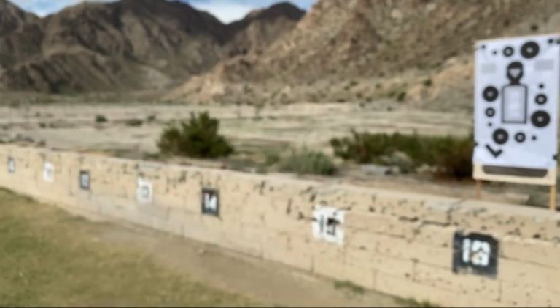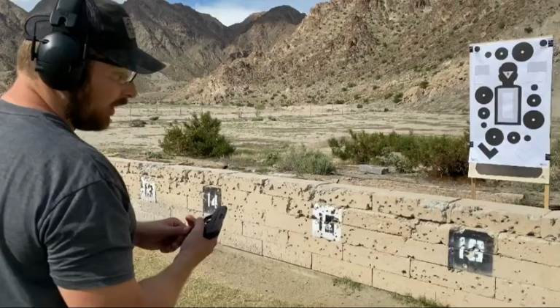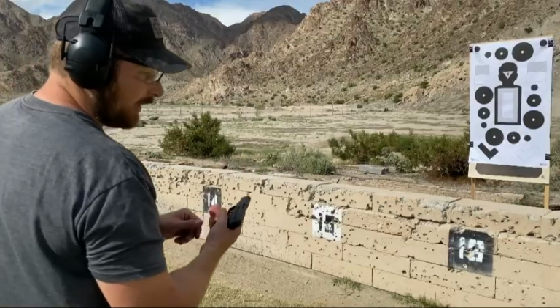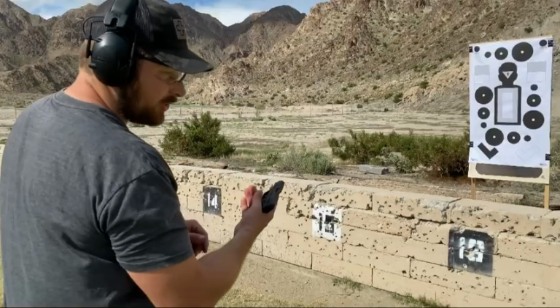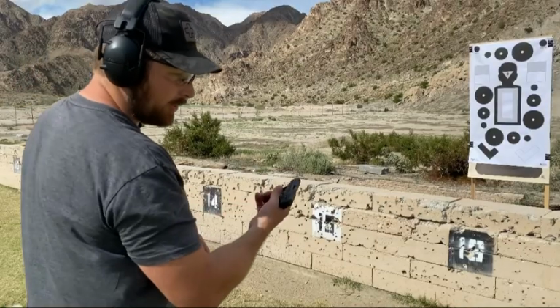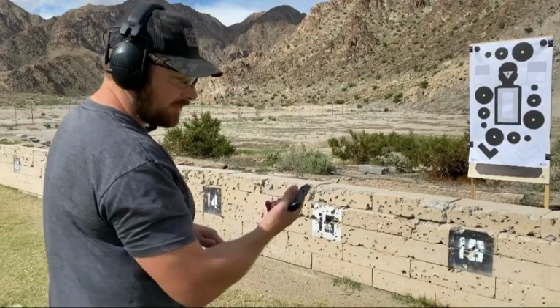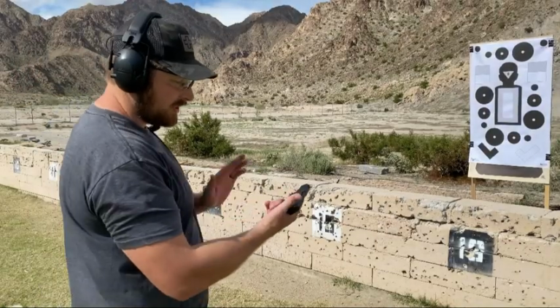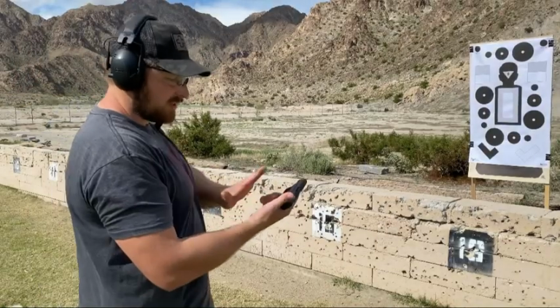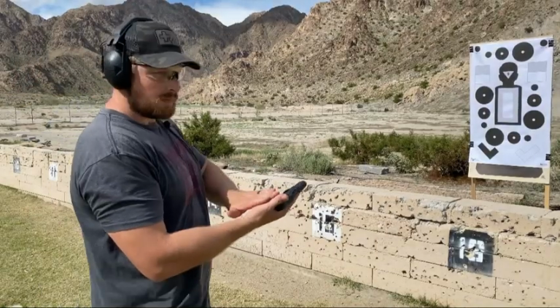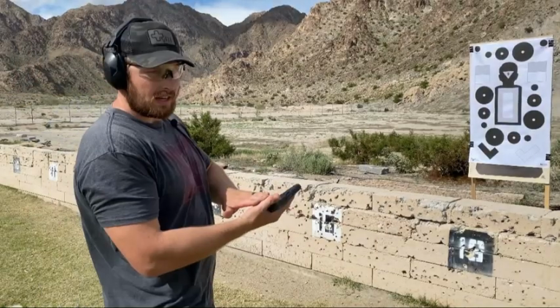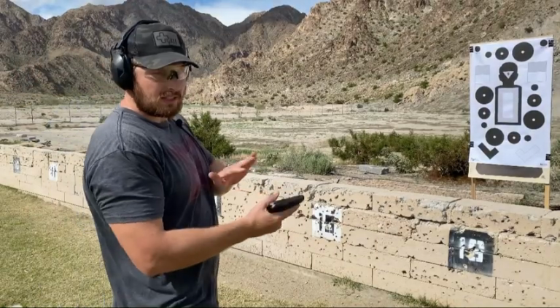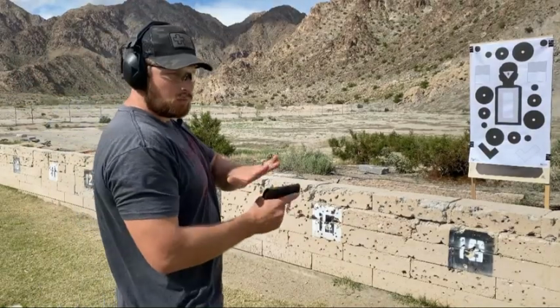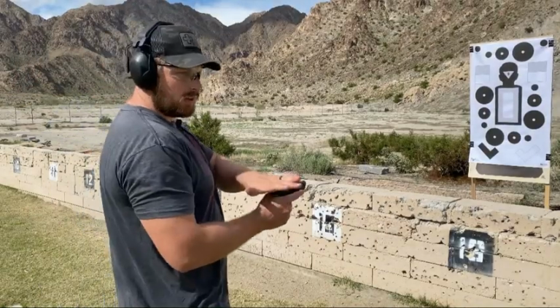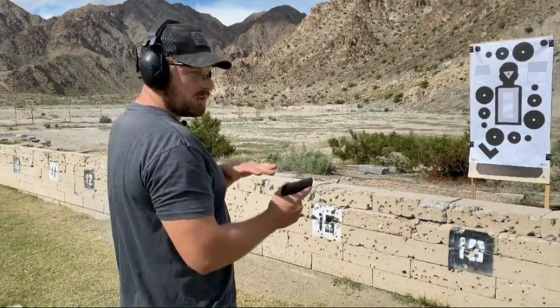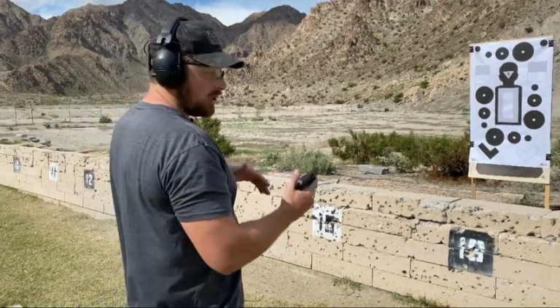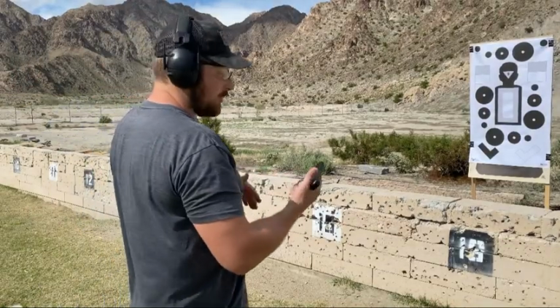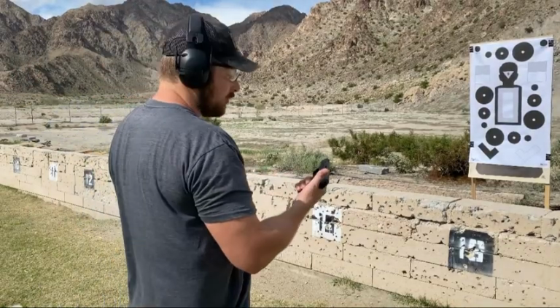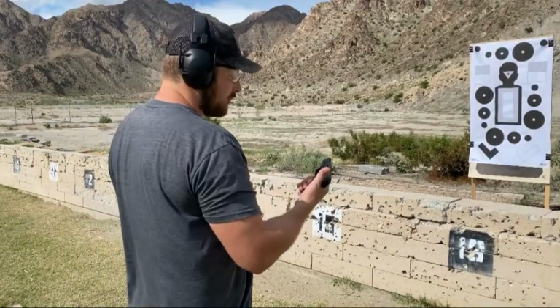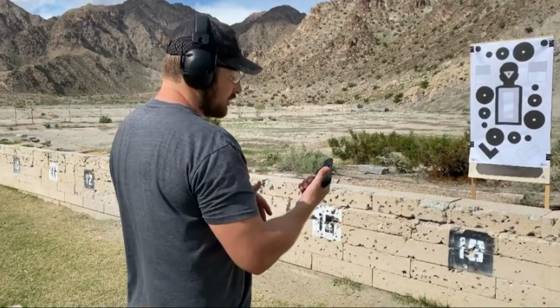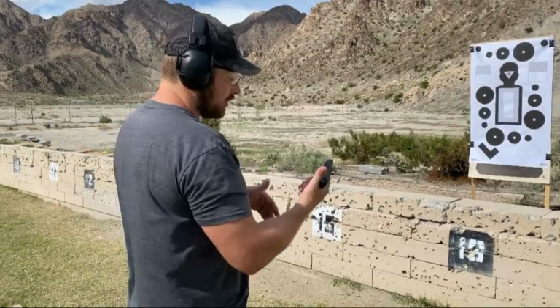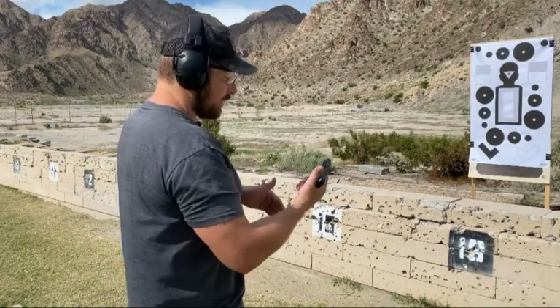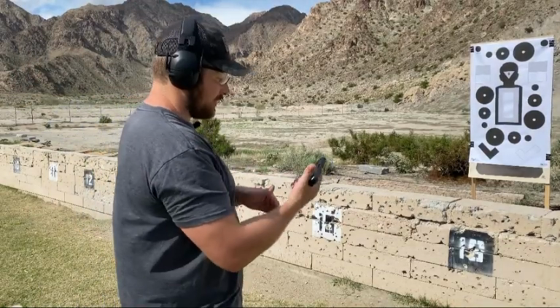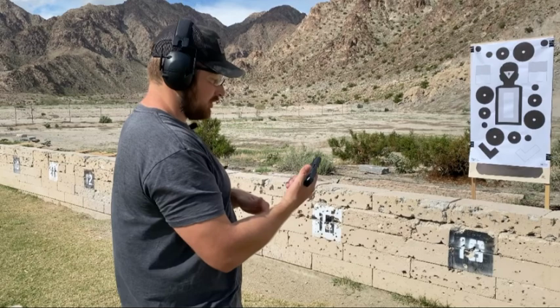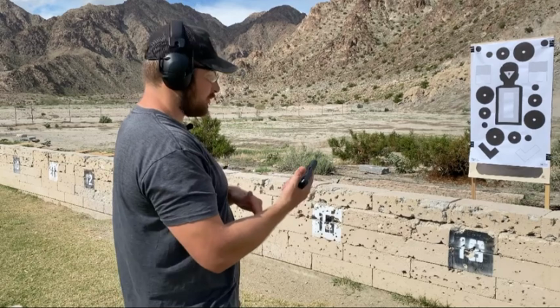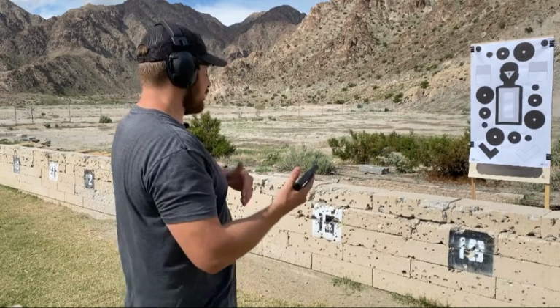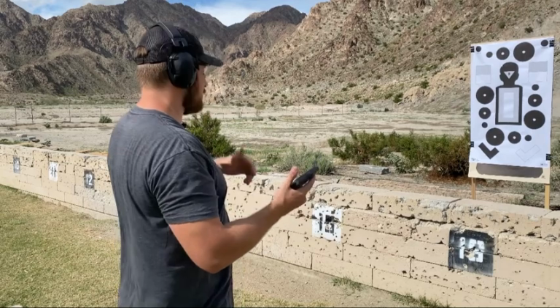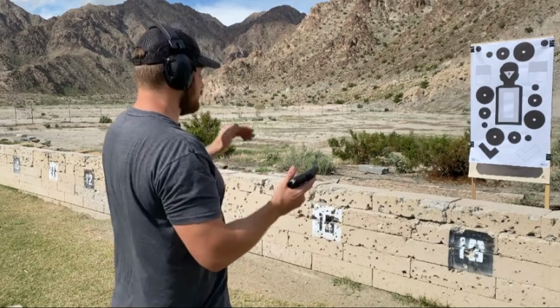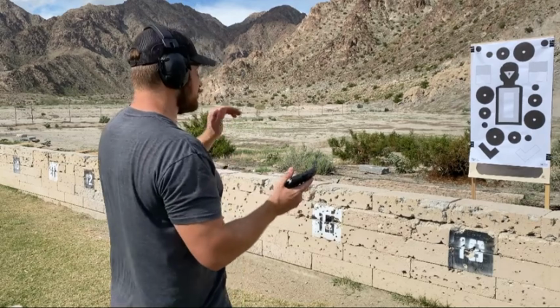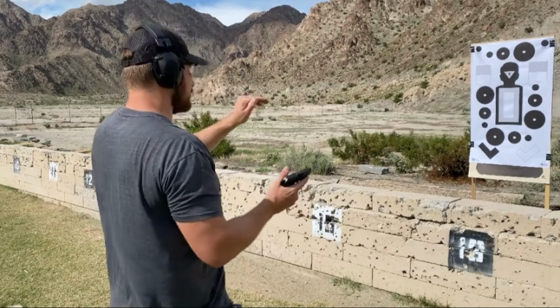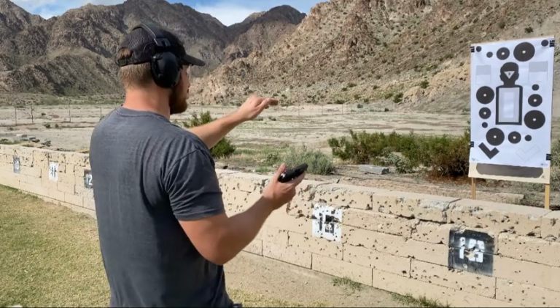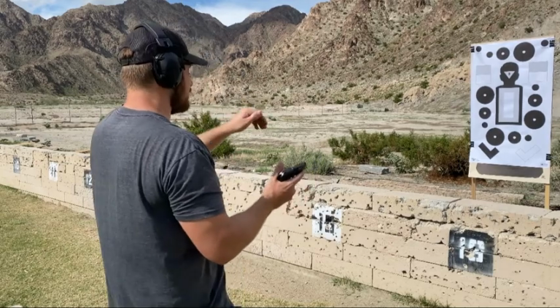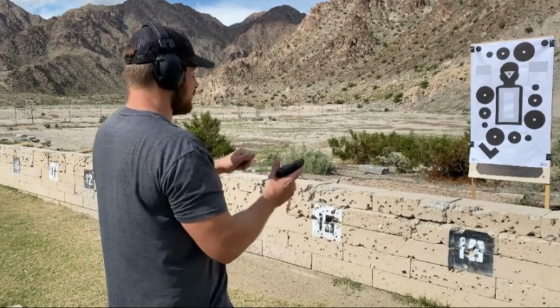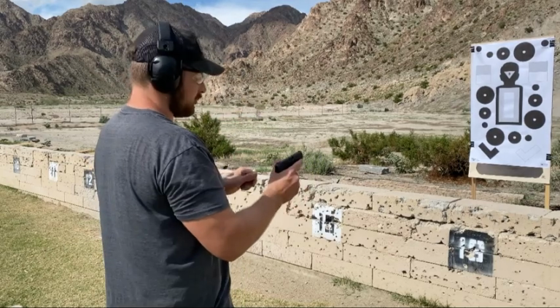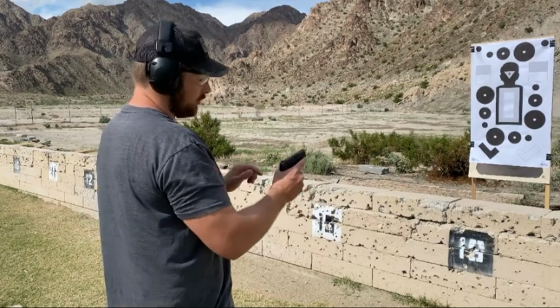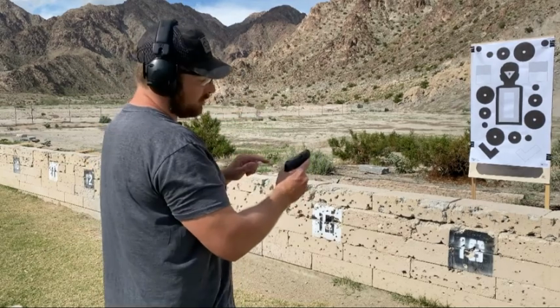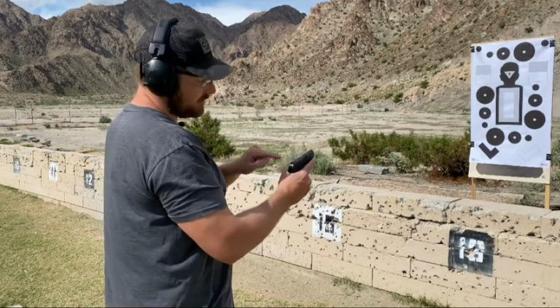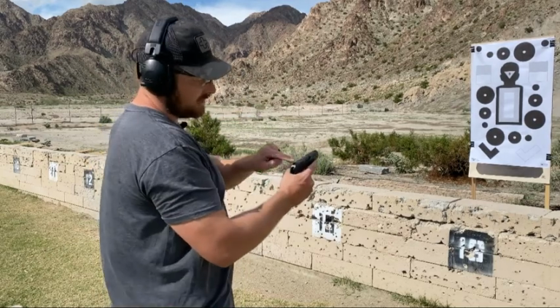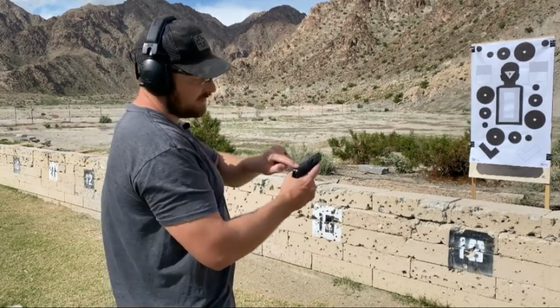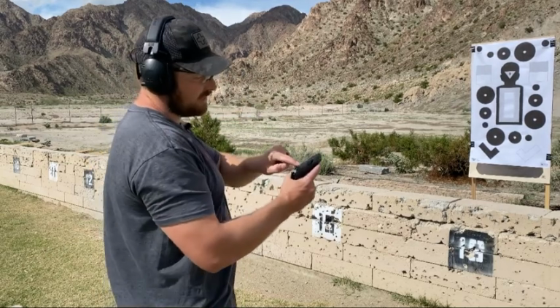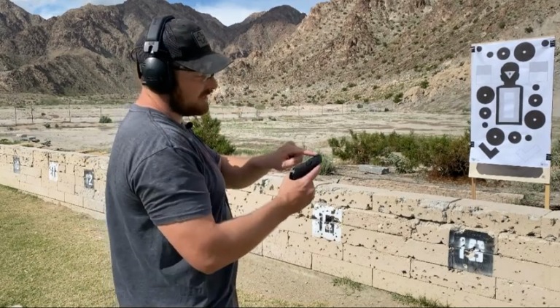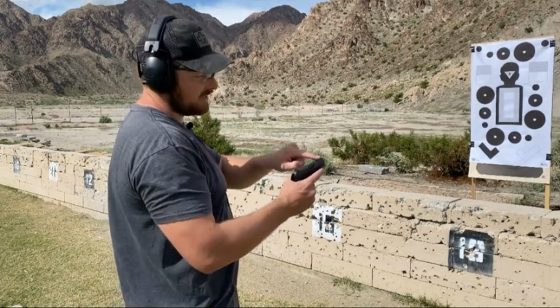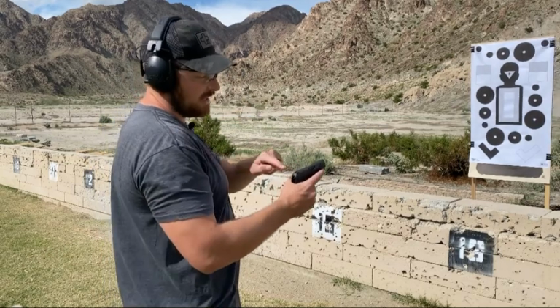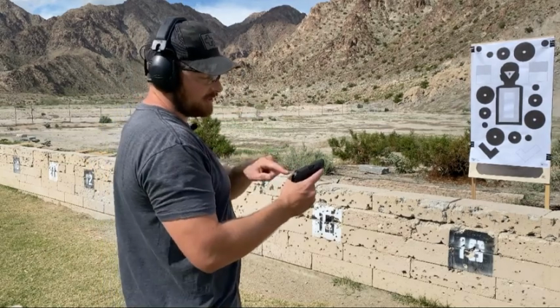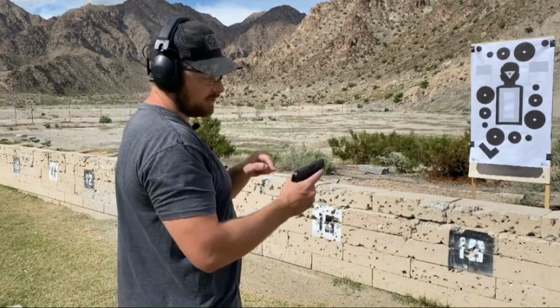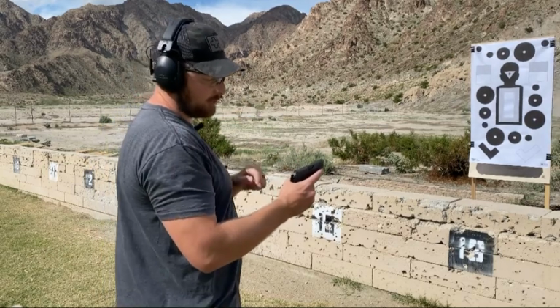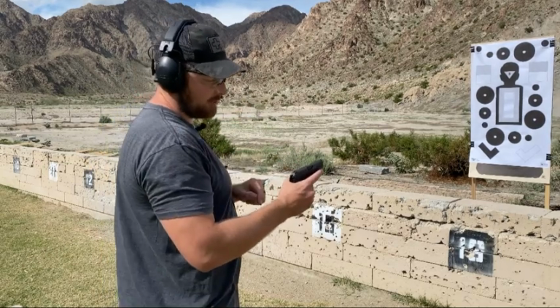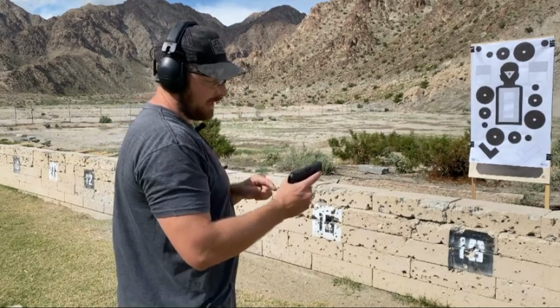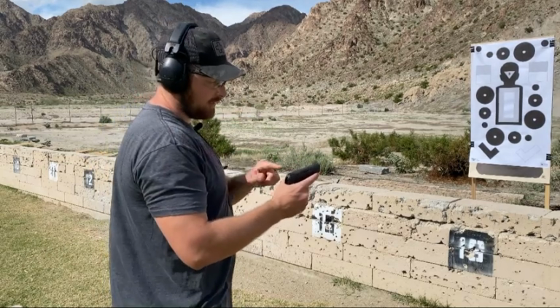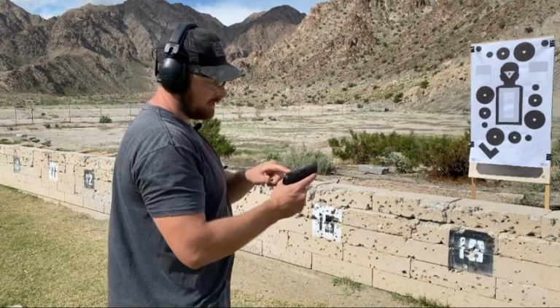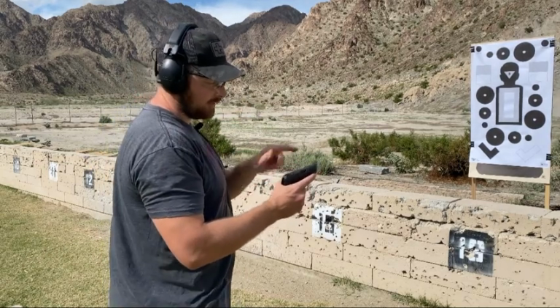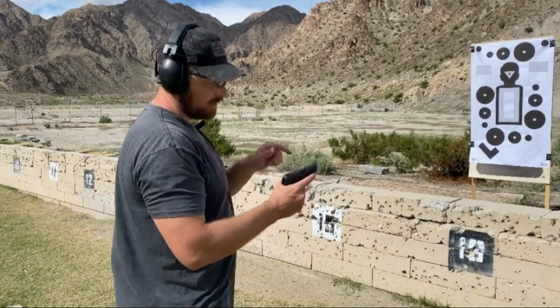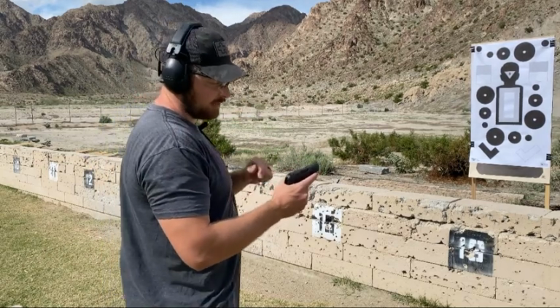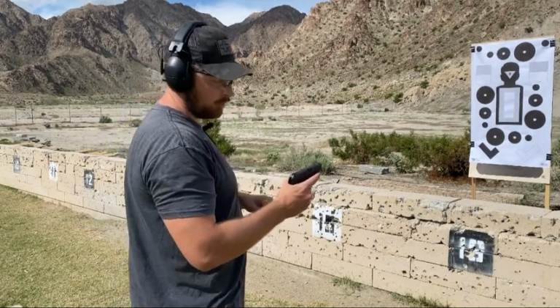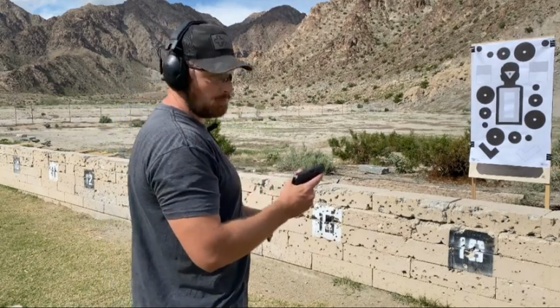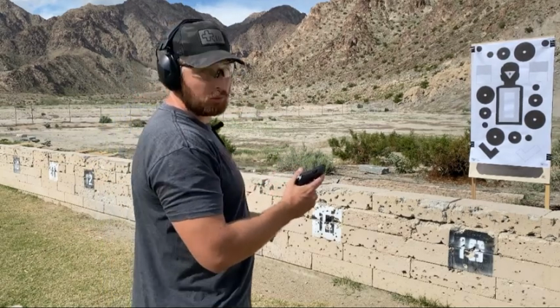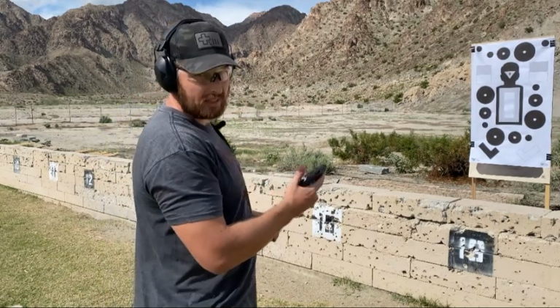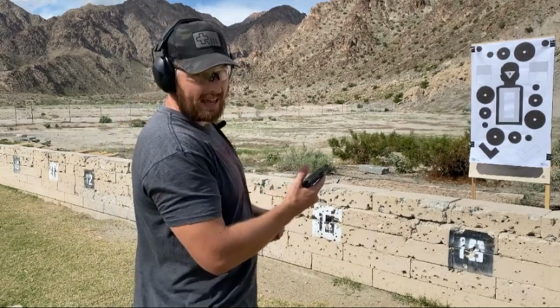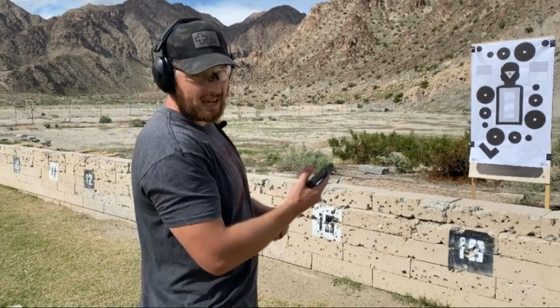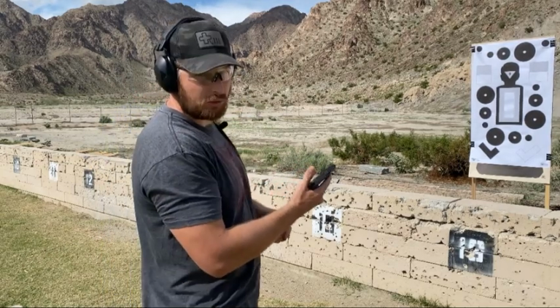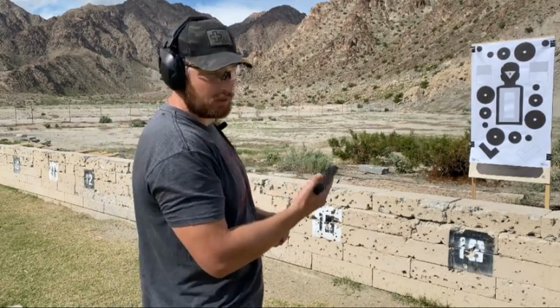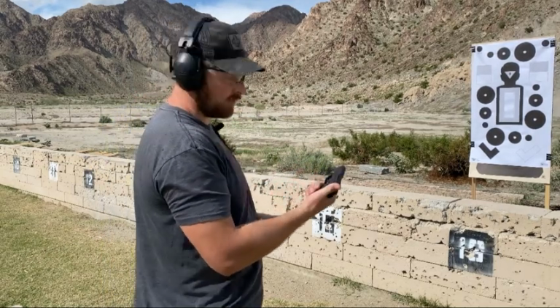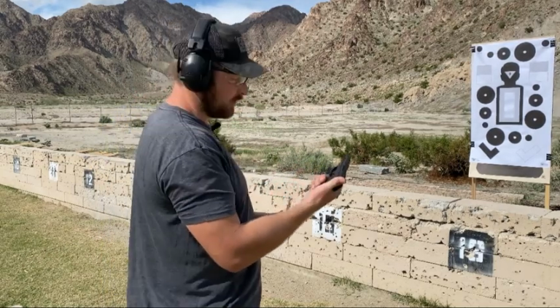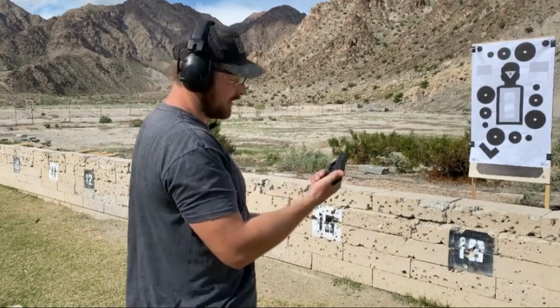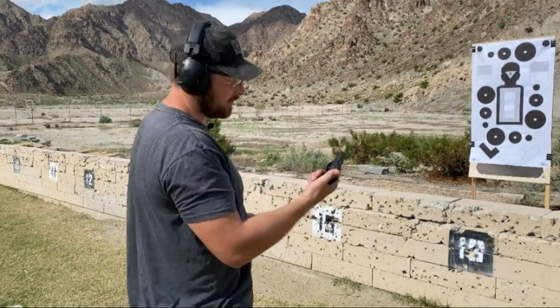We have six in the magazine and one in the chamber. We're going to run them into a circle and see if these sights are at least remotely accurate for a gun like this.